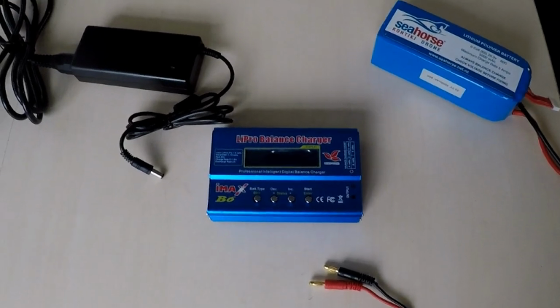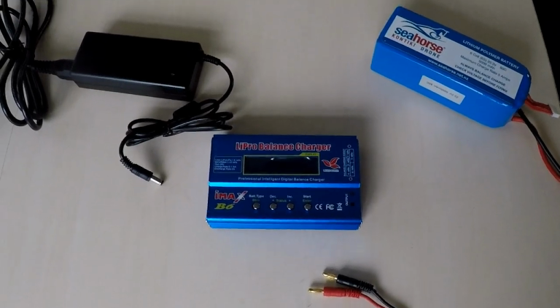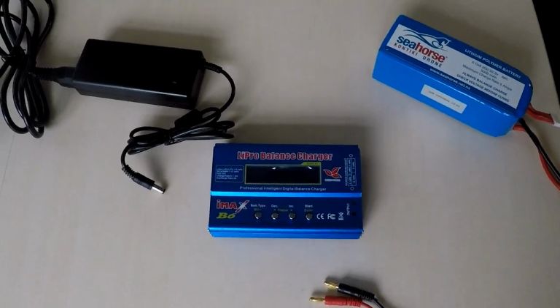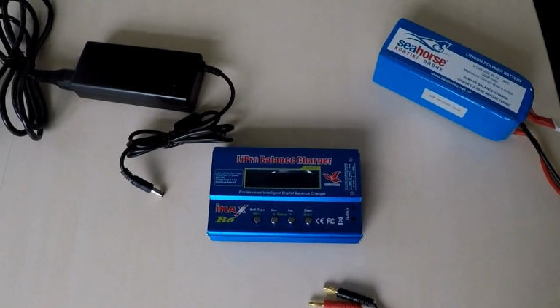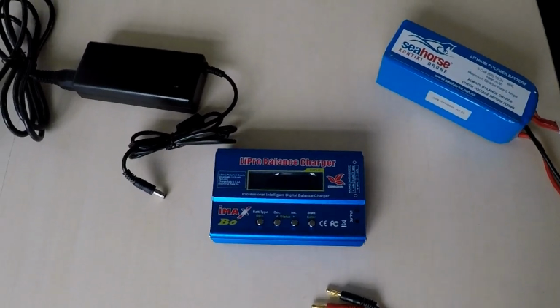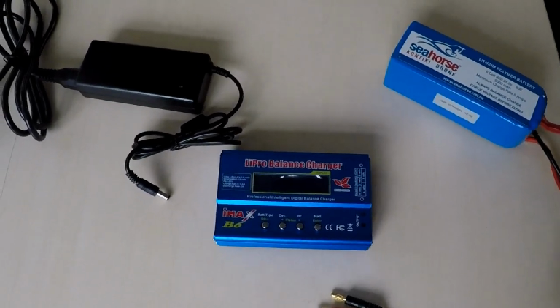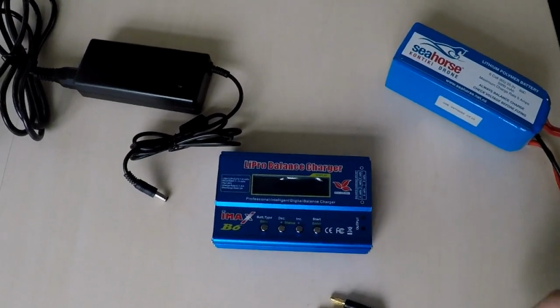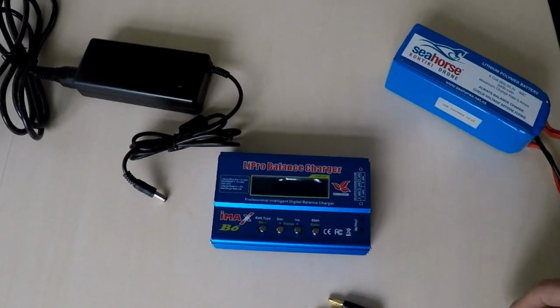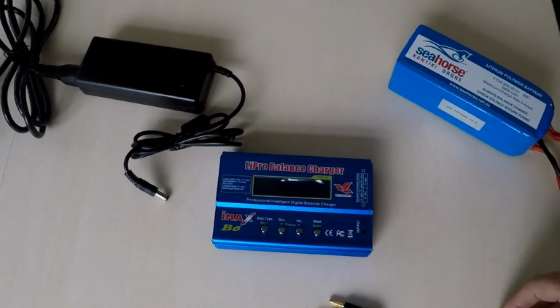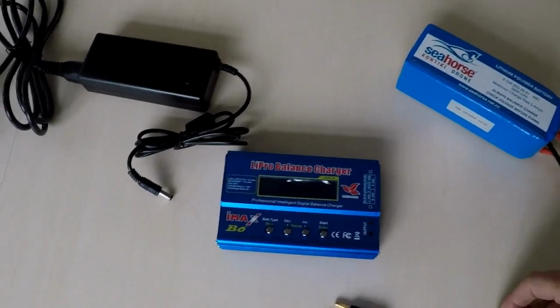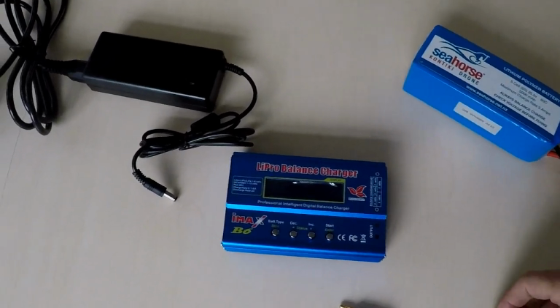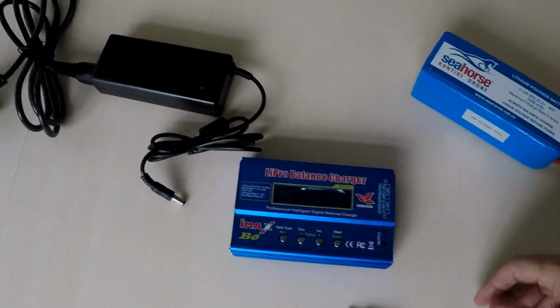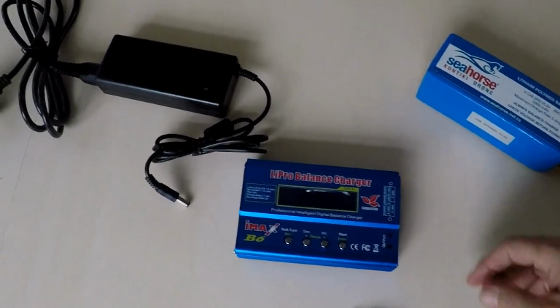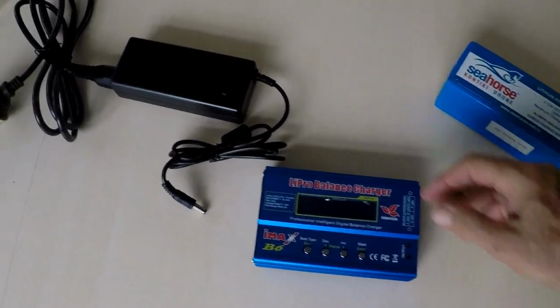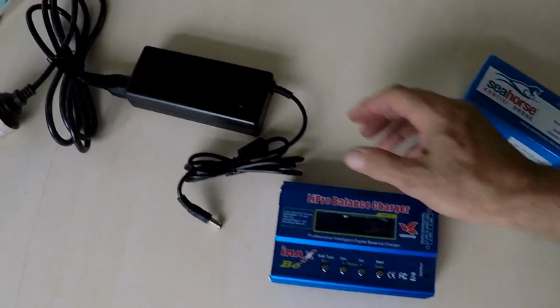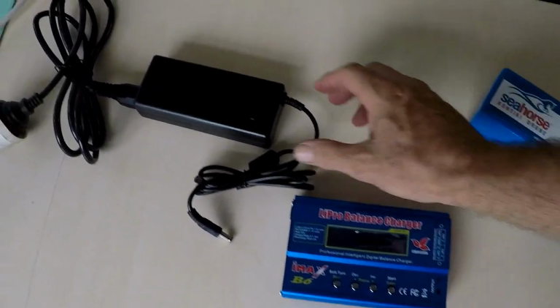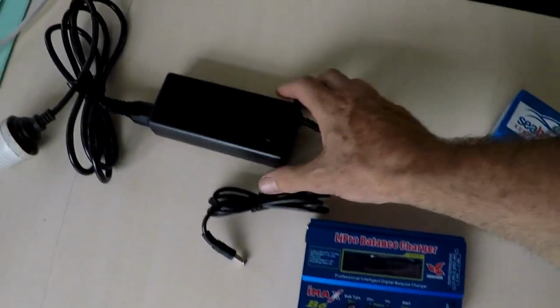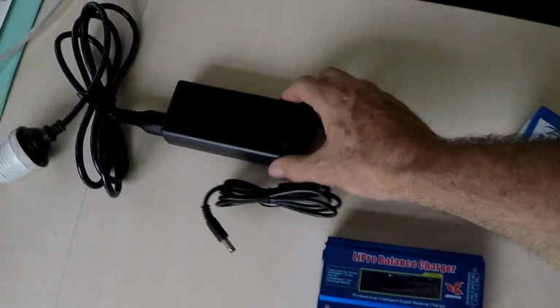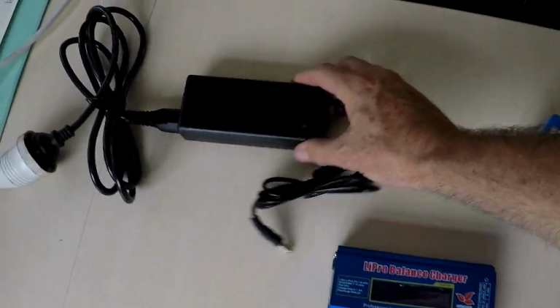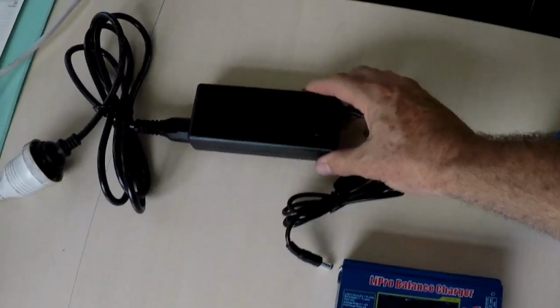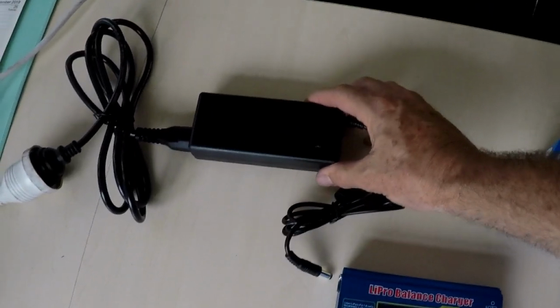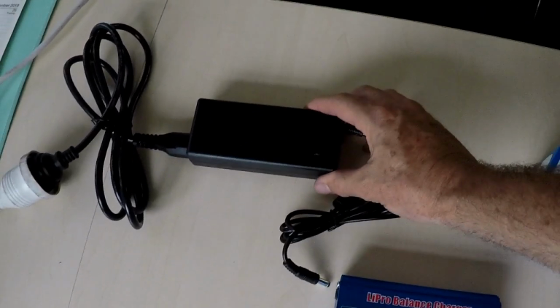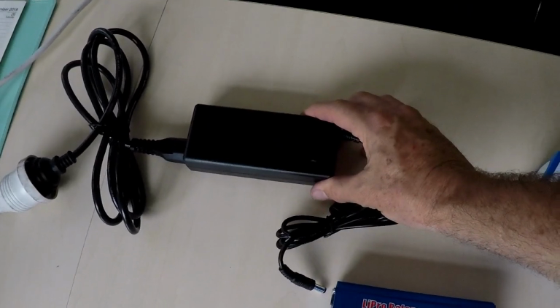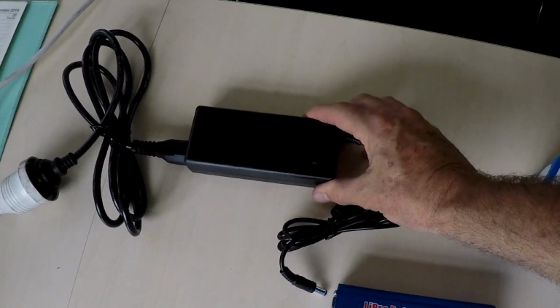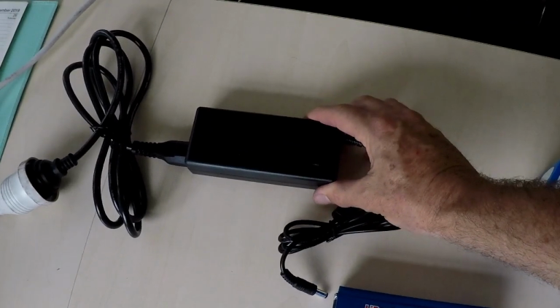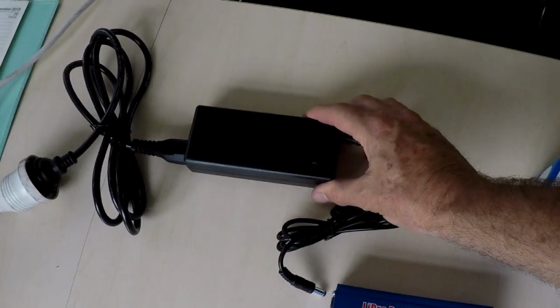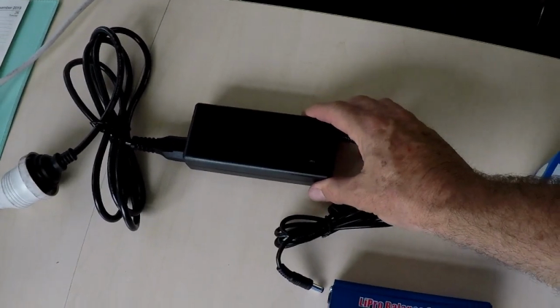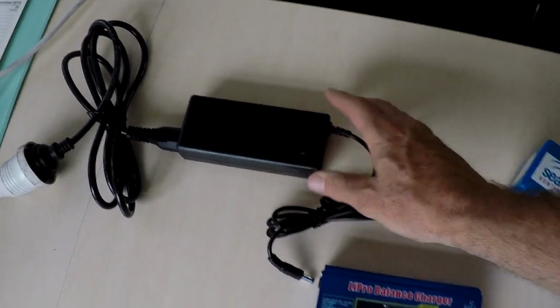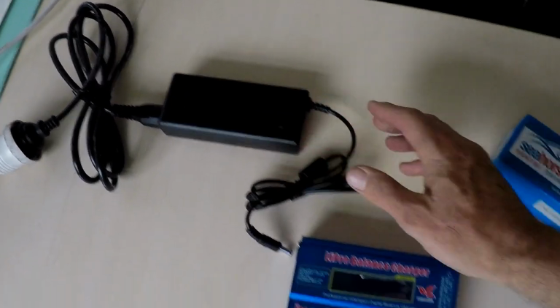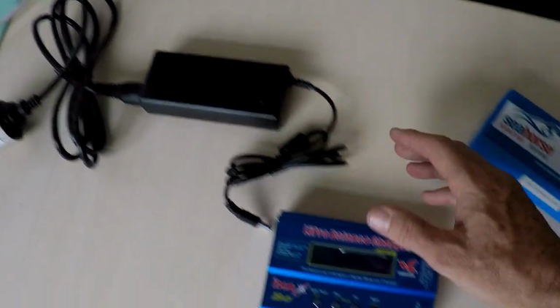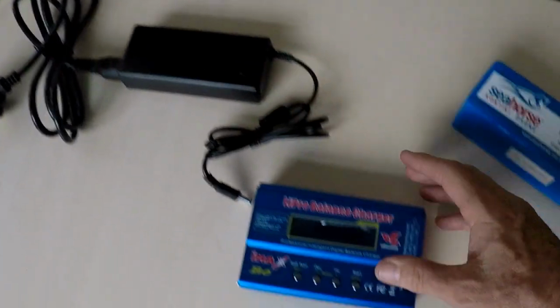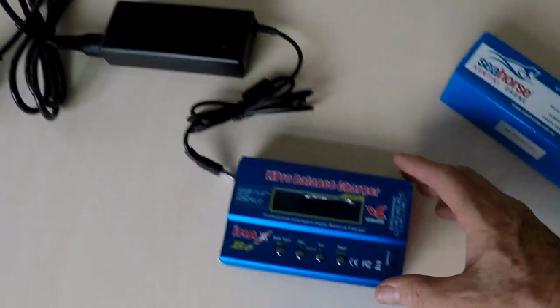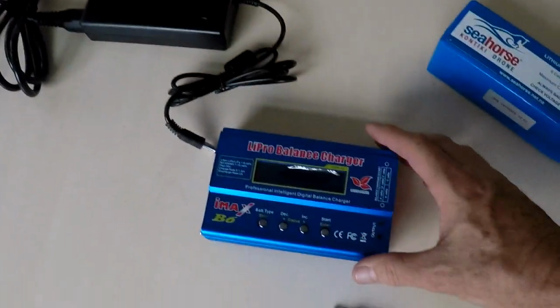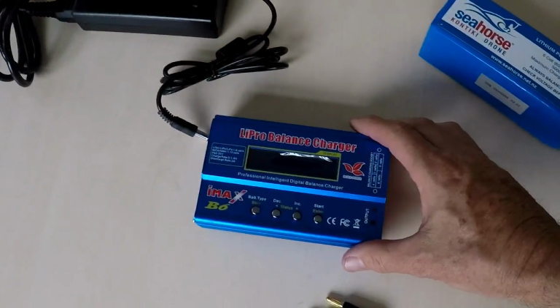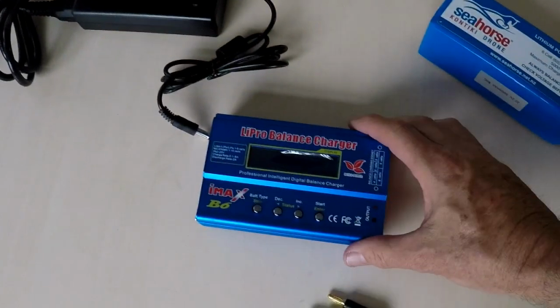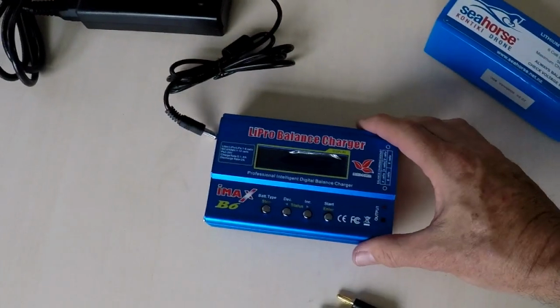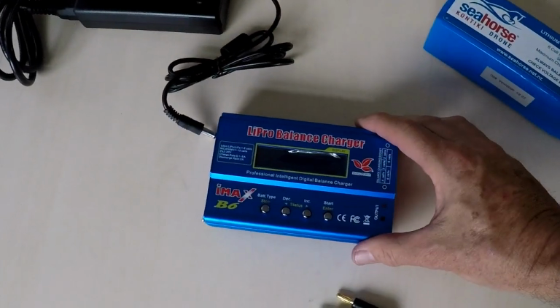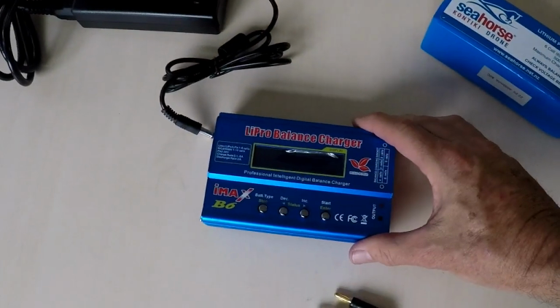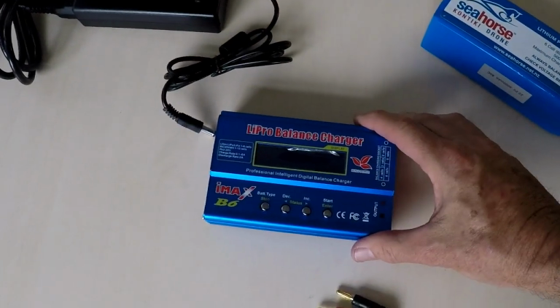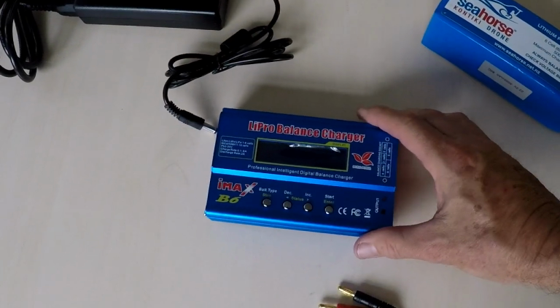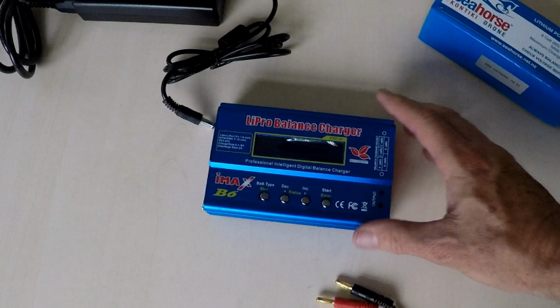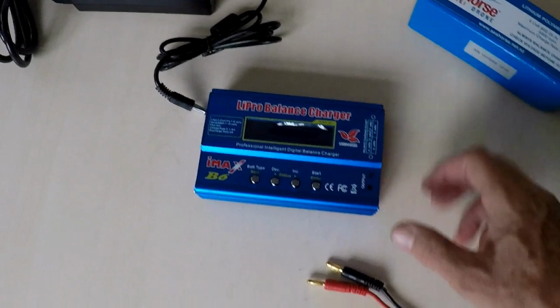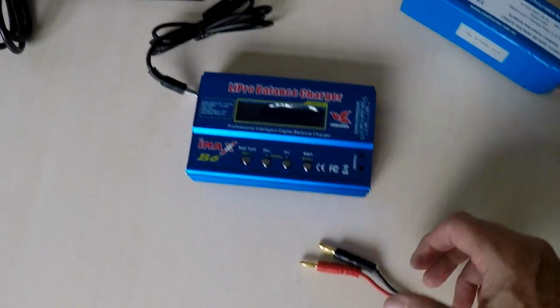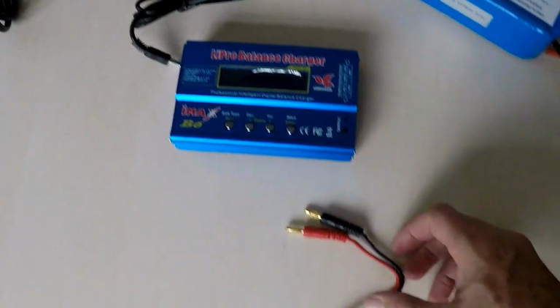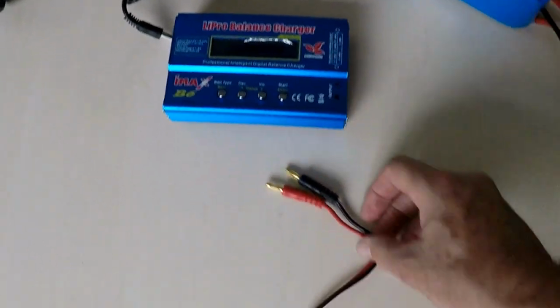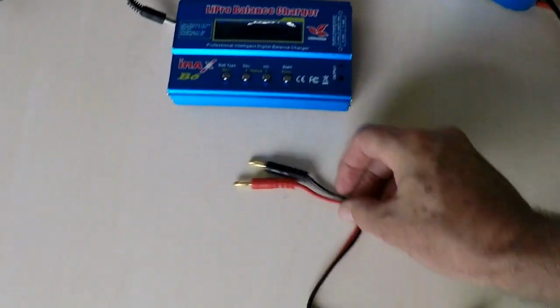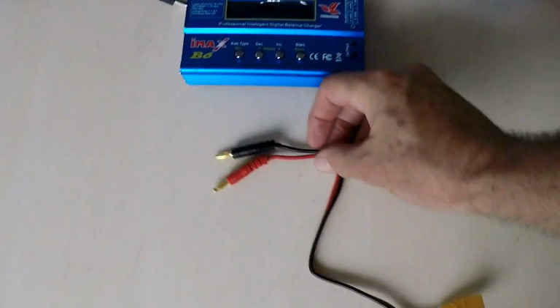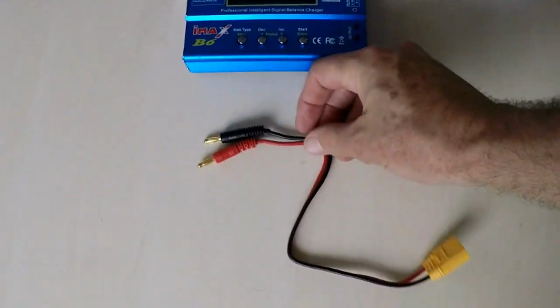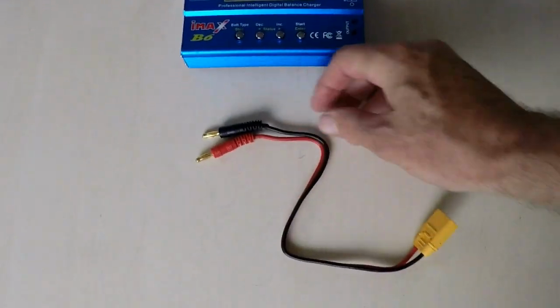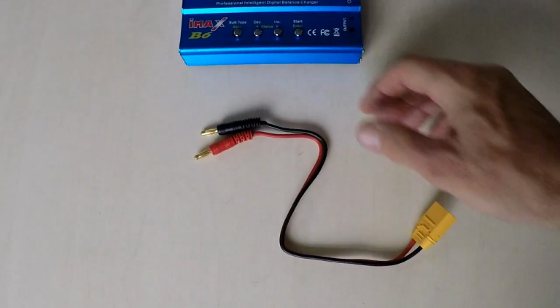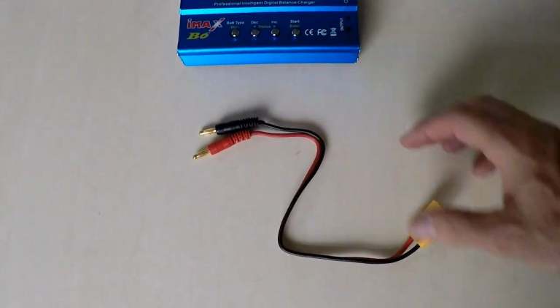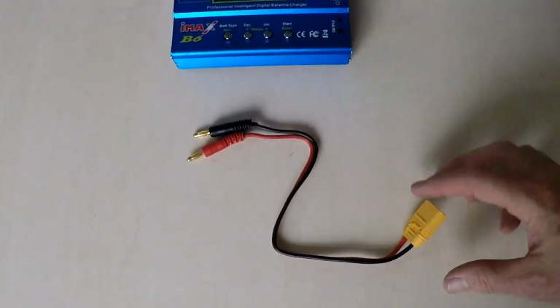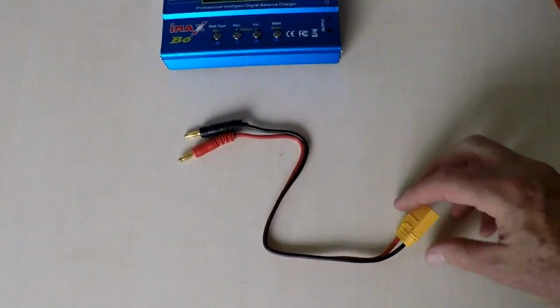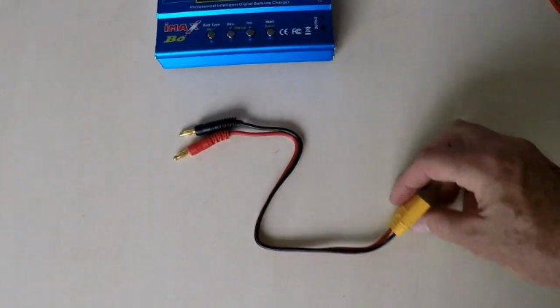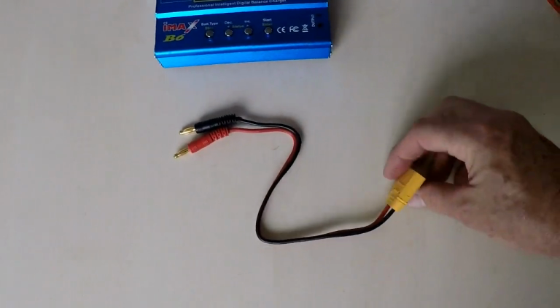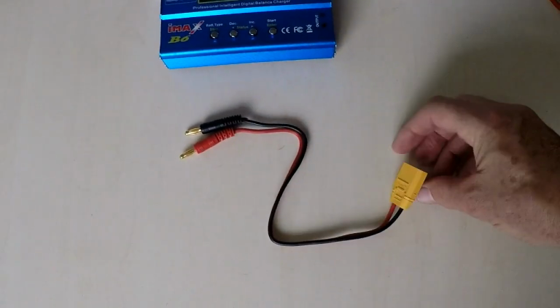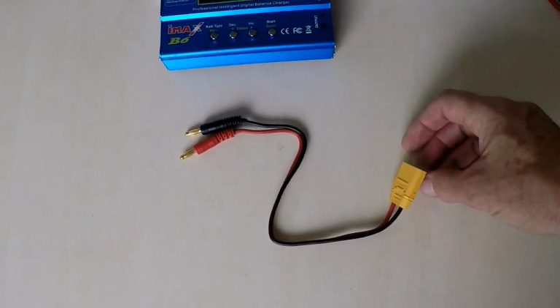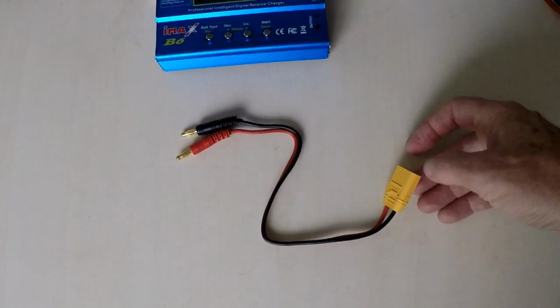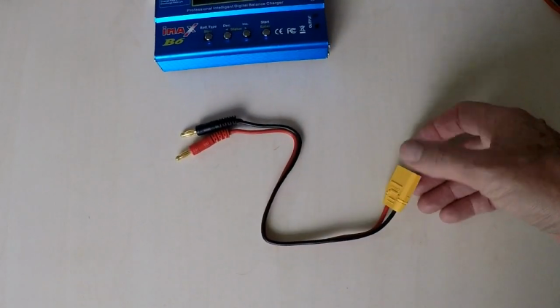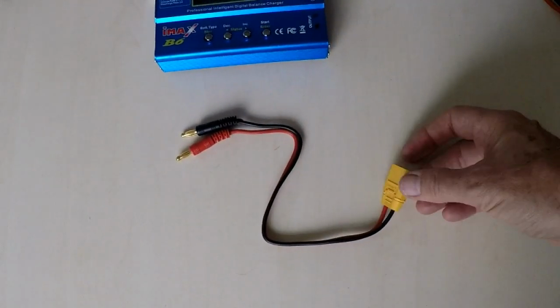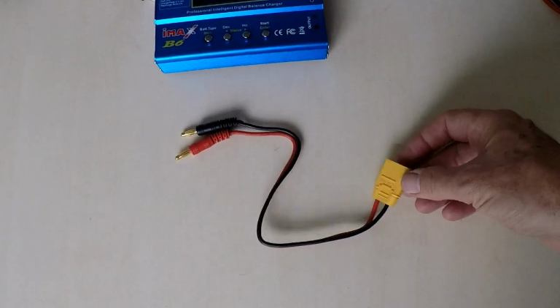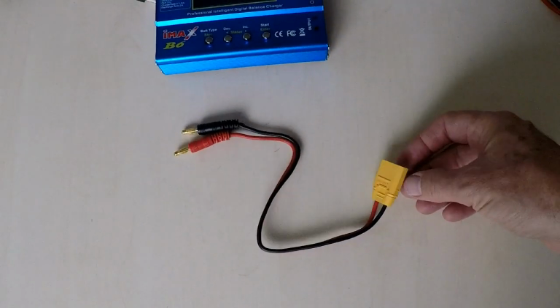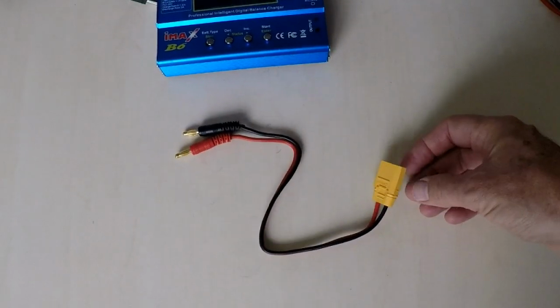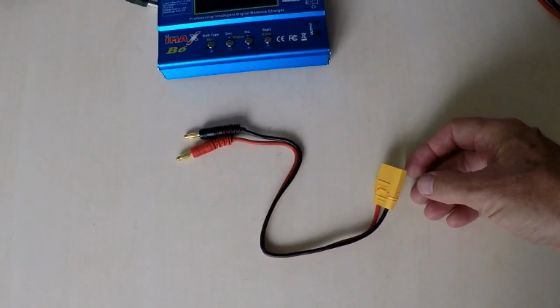With your battery charger you will get a power supply, your battery charger, and your battery lead.